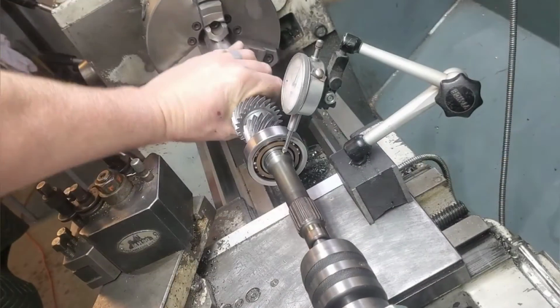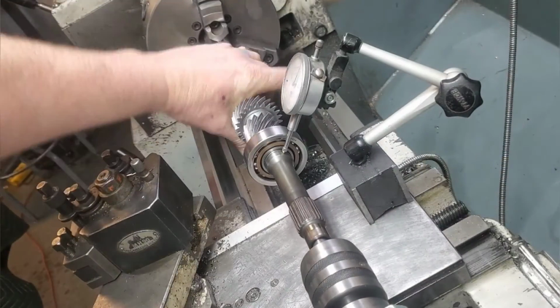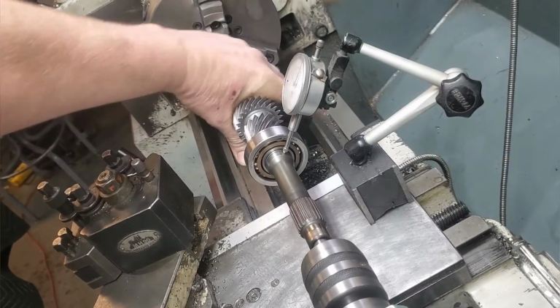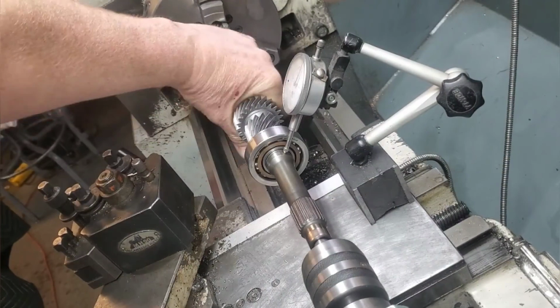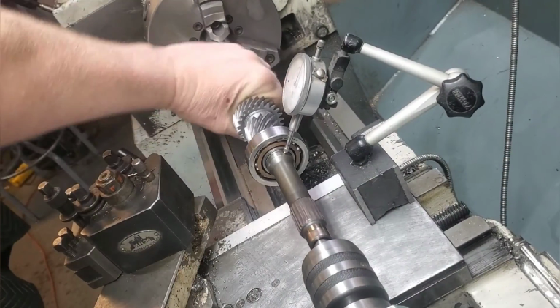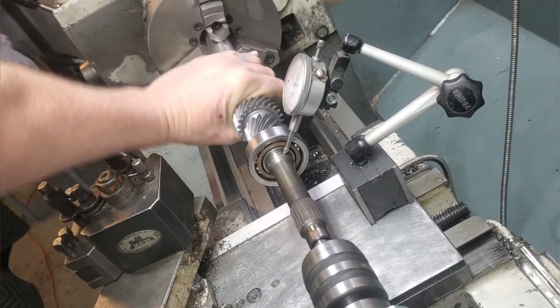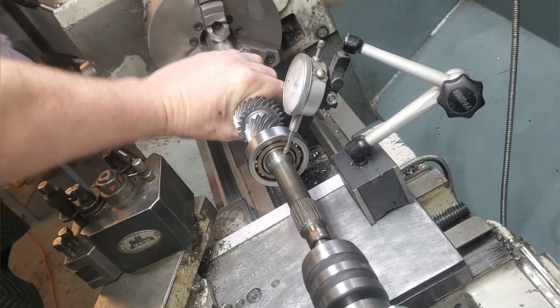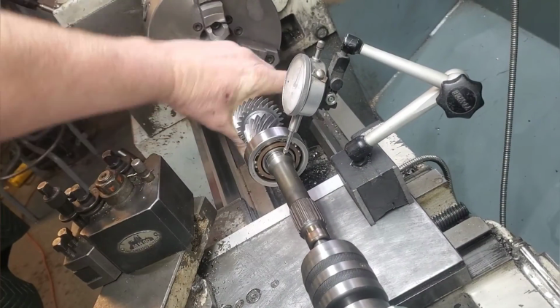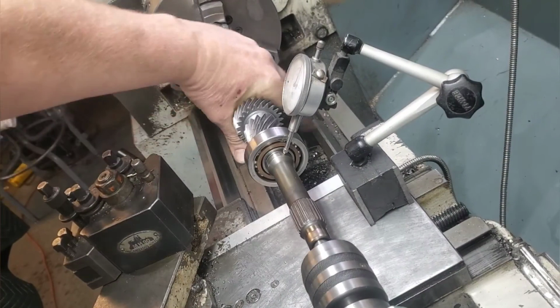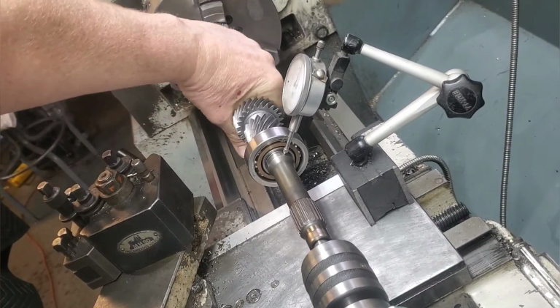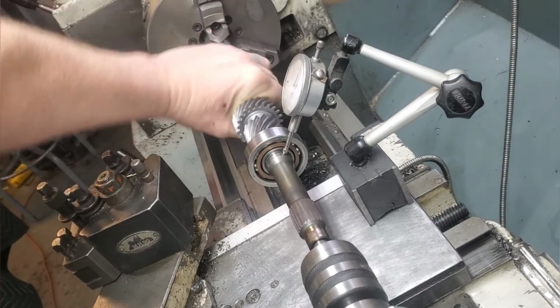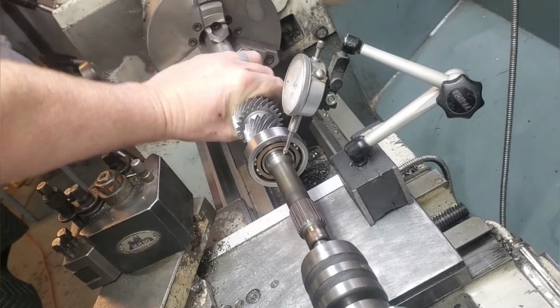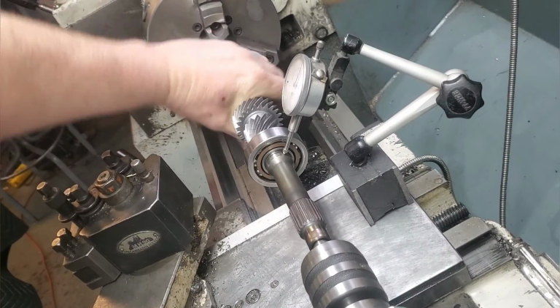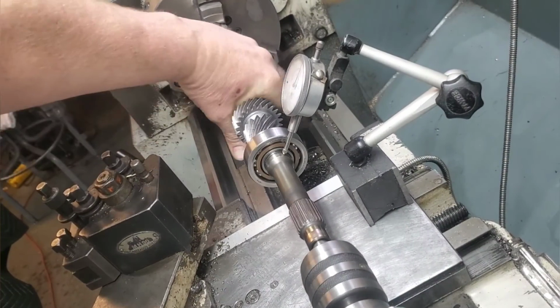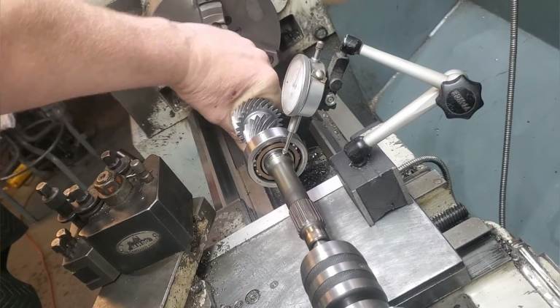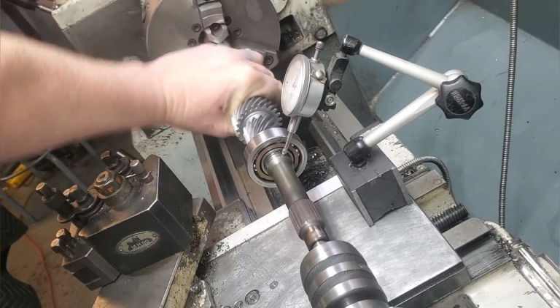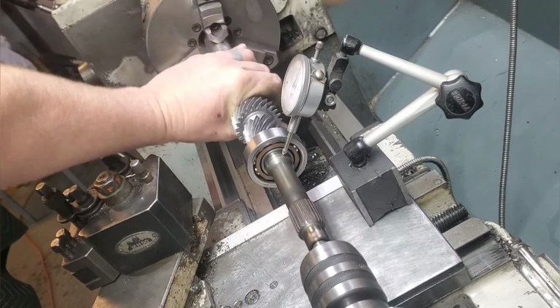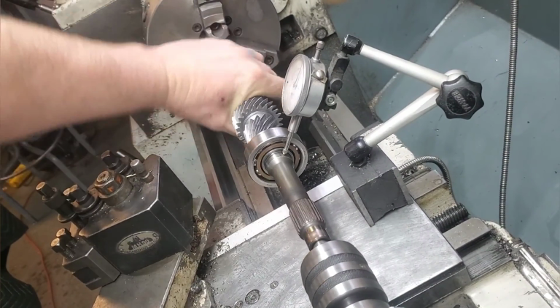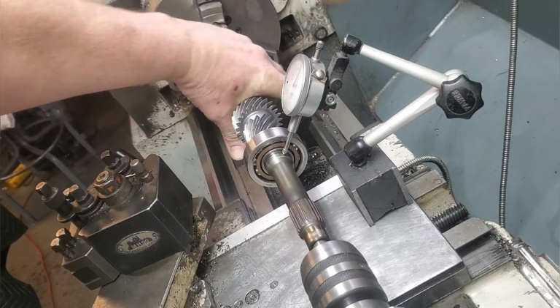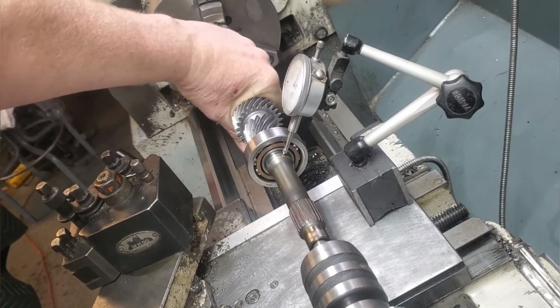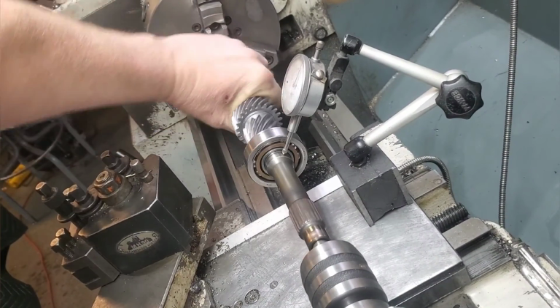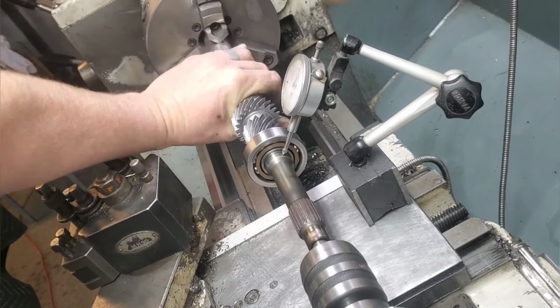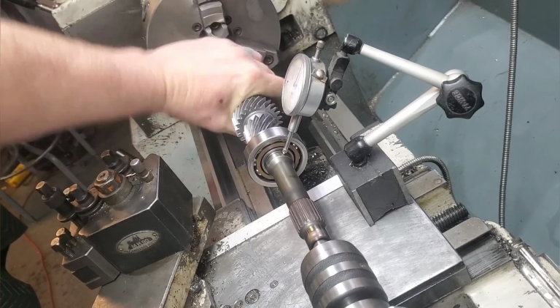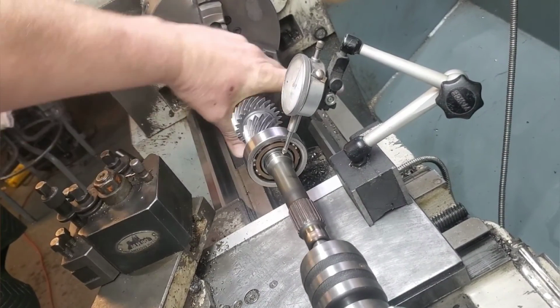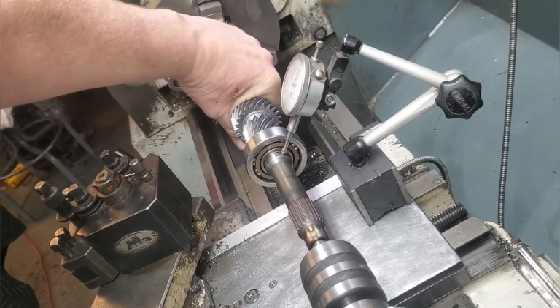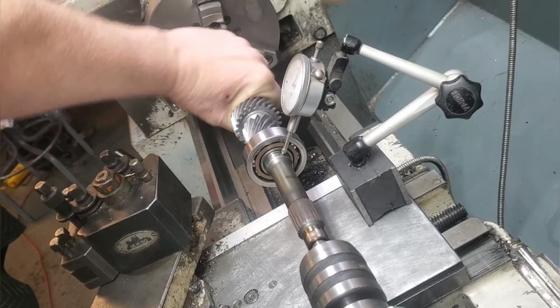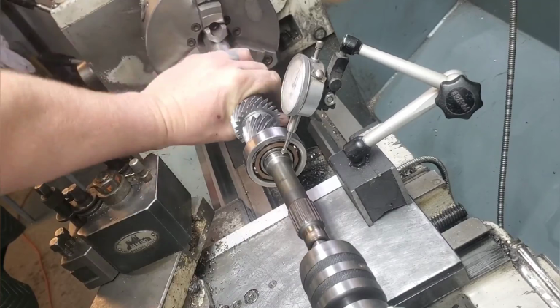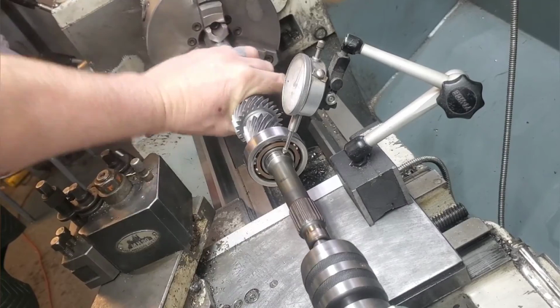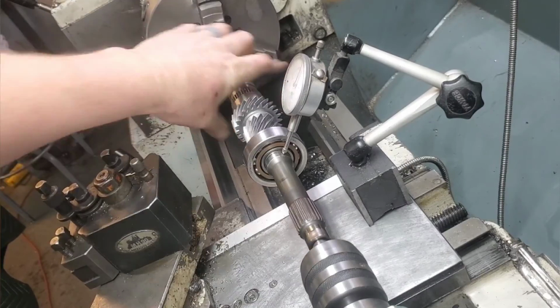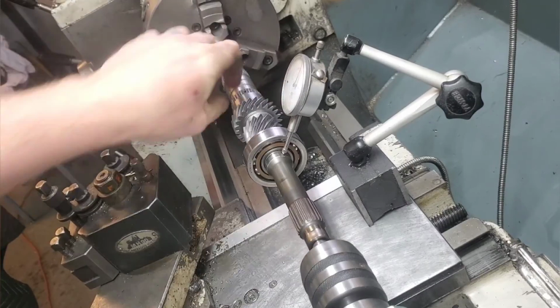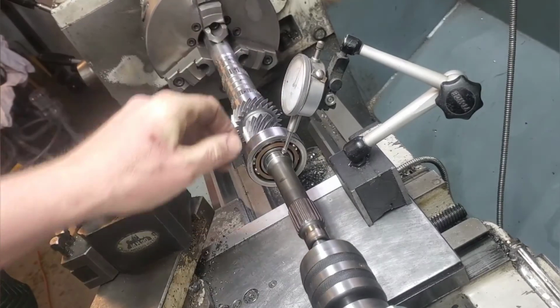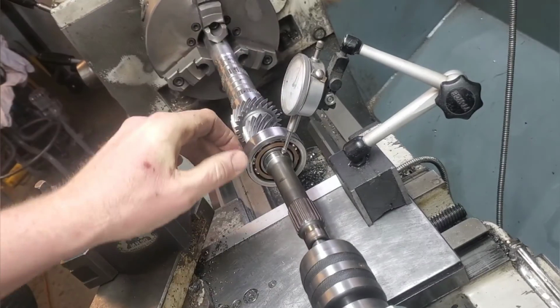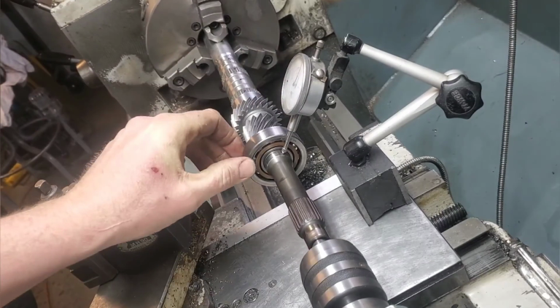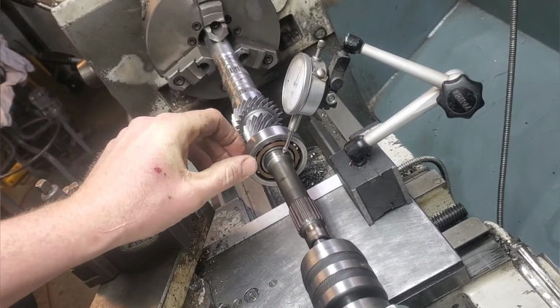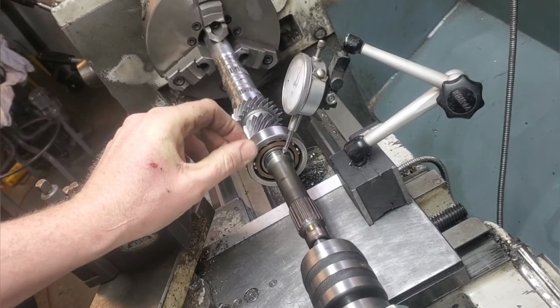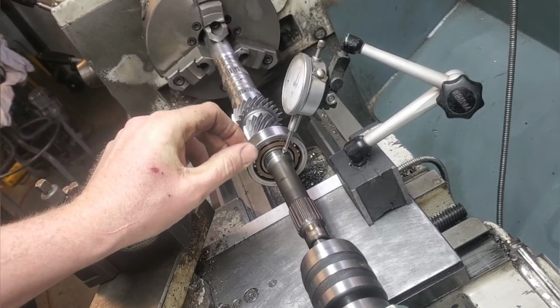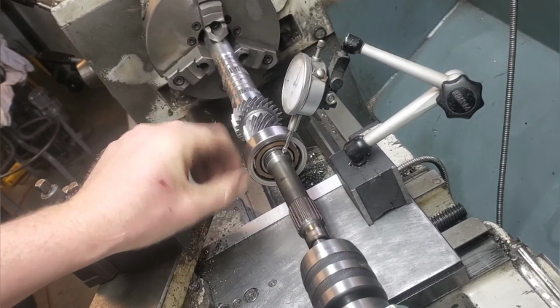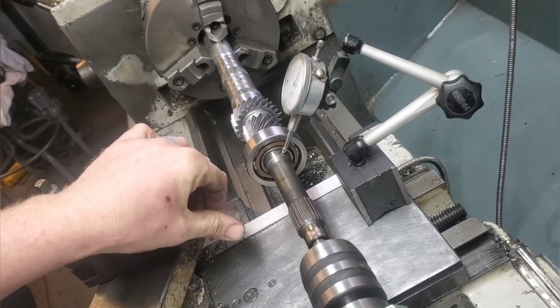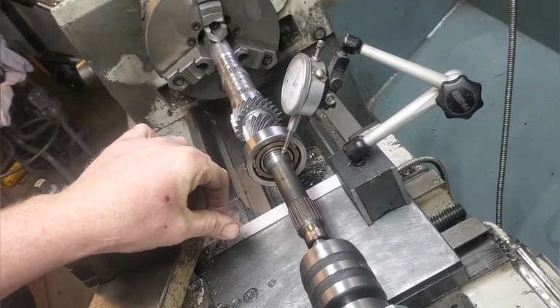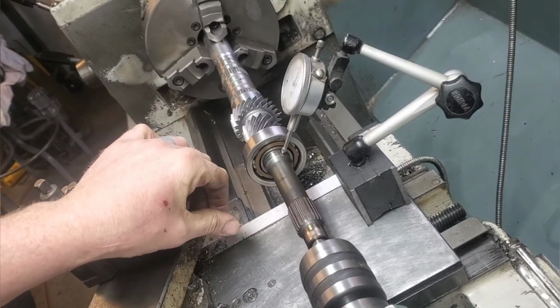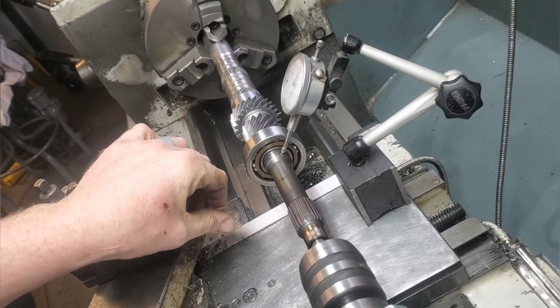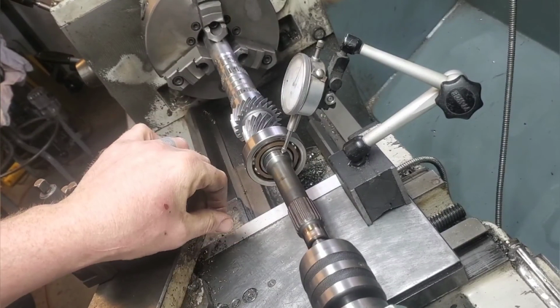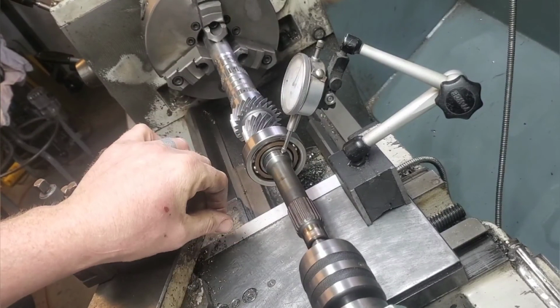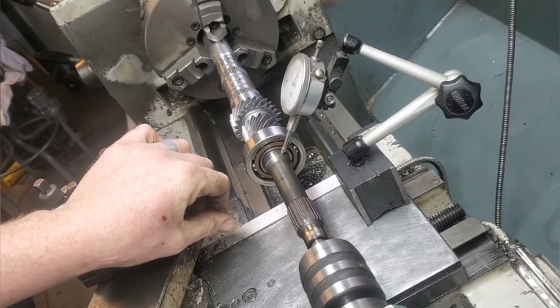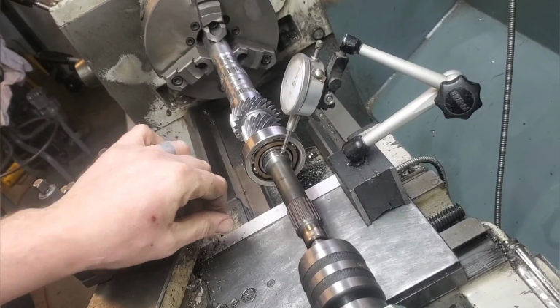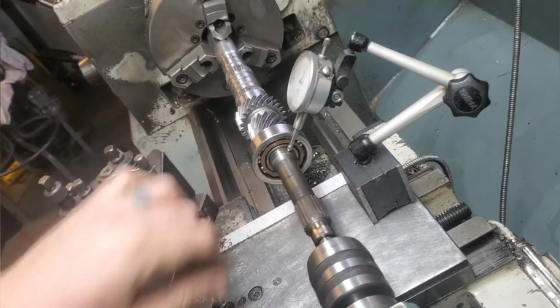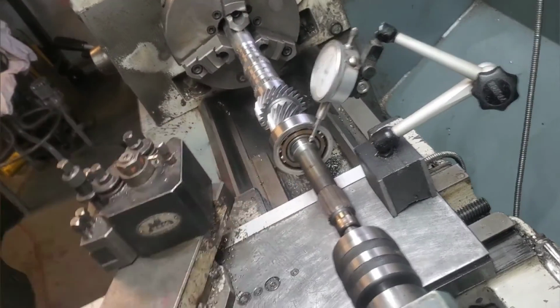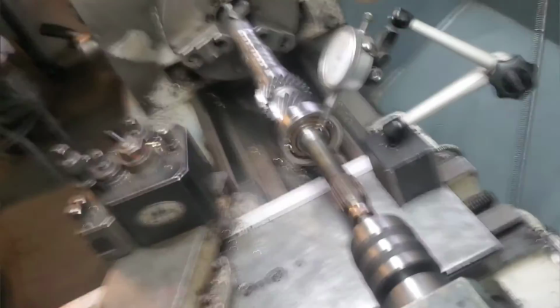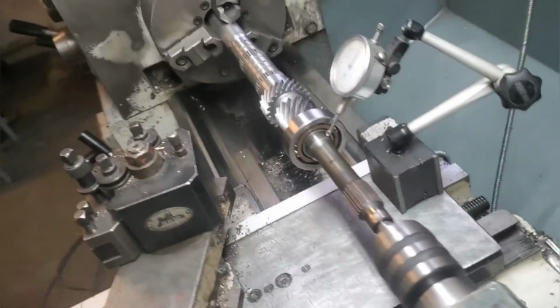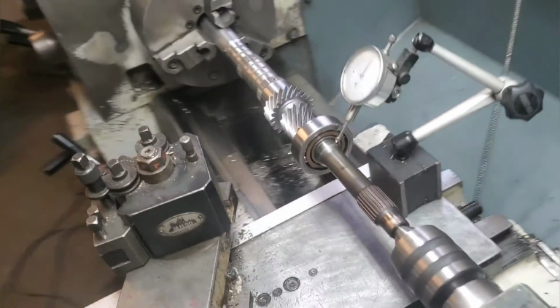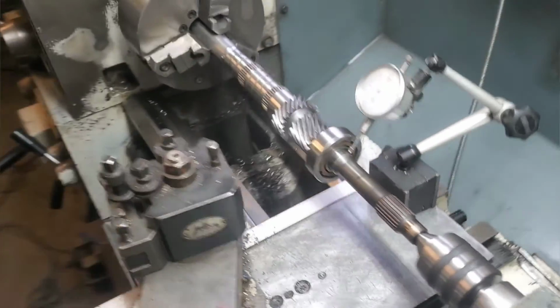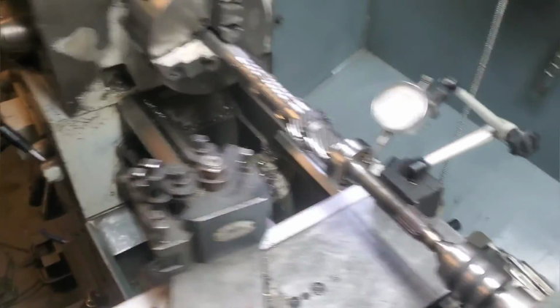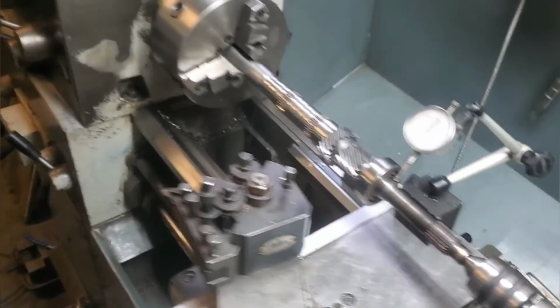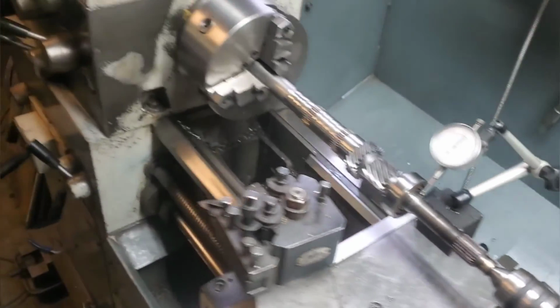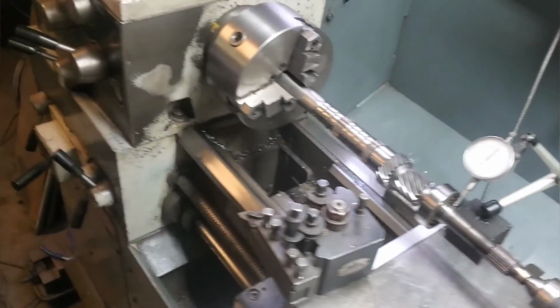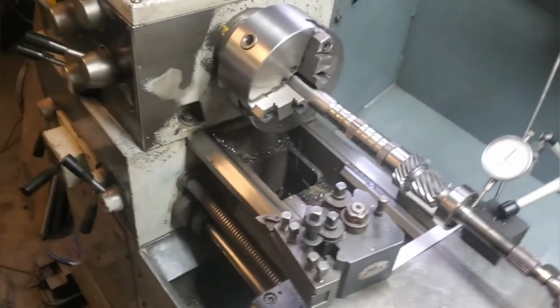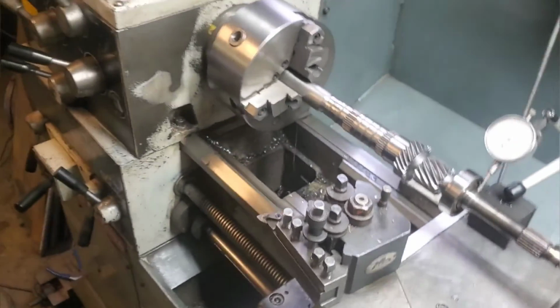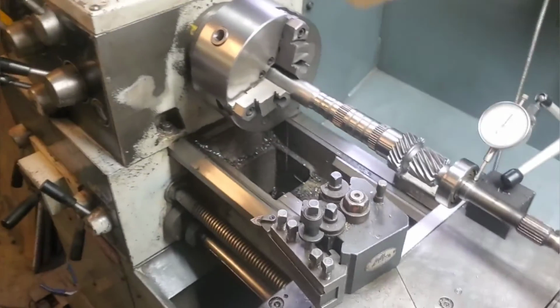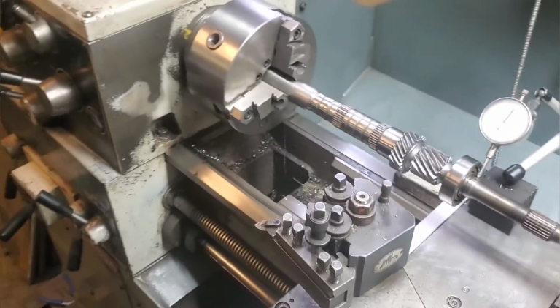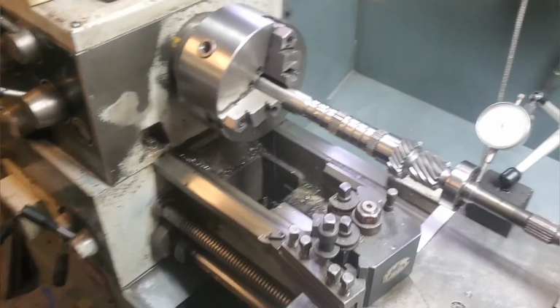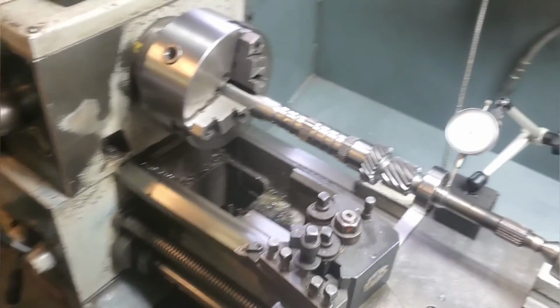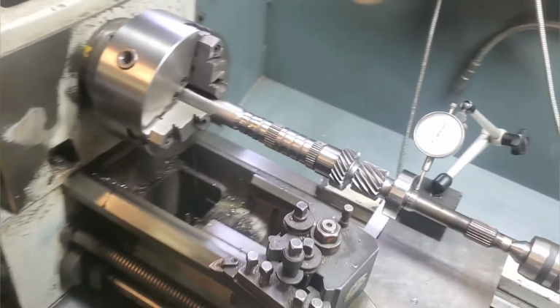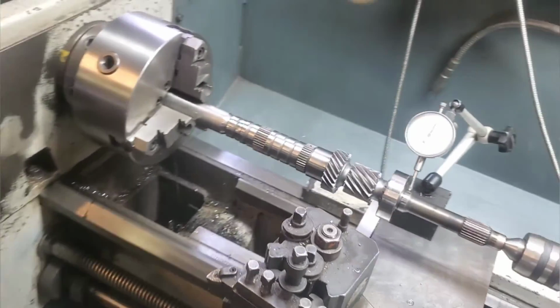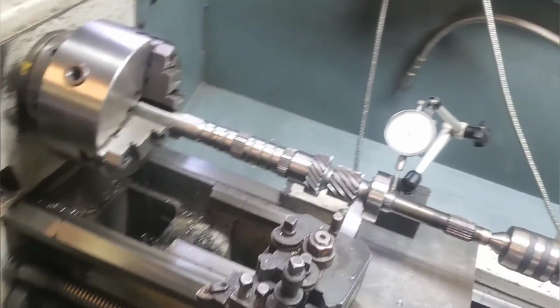Also, you have to make sure your dial indicator is perpendicular to the shaft and to the center of axis.